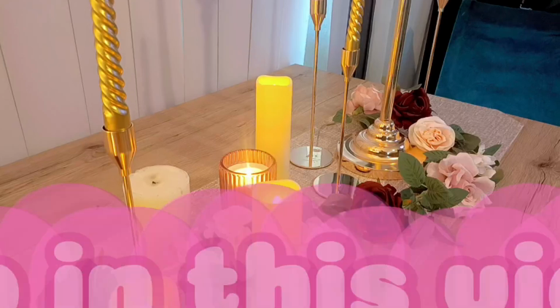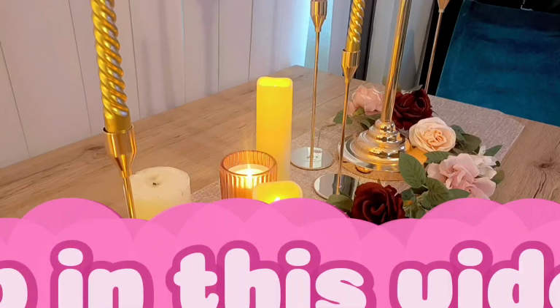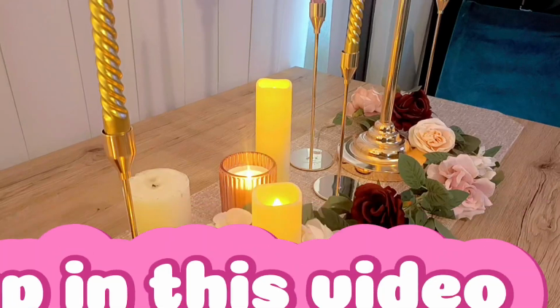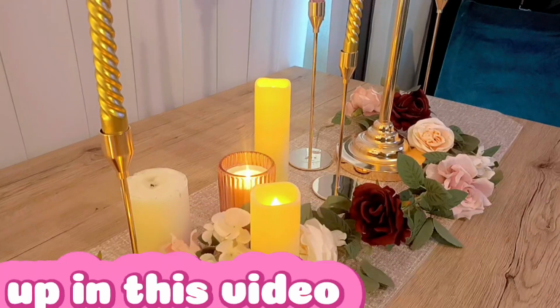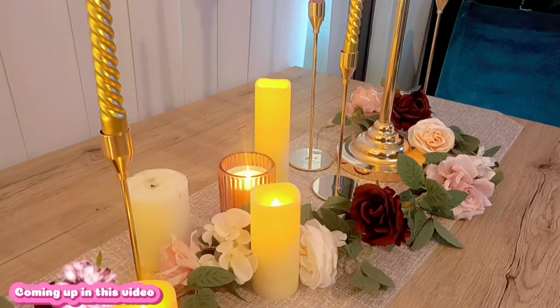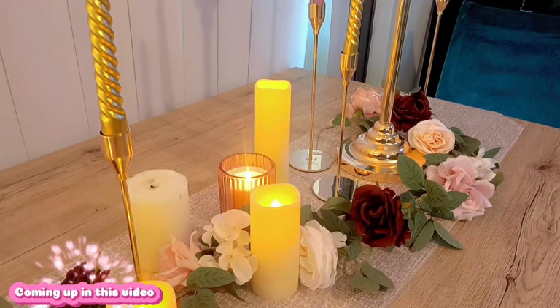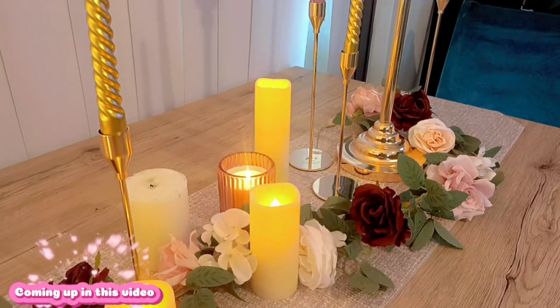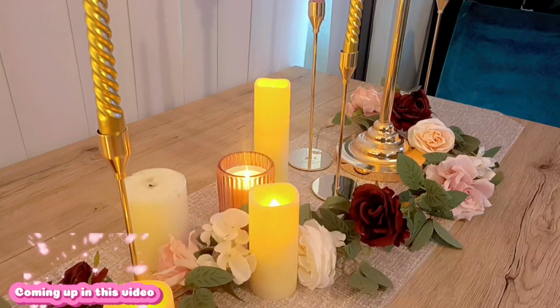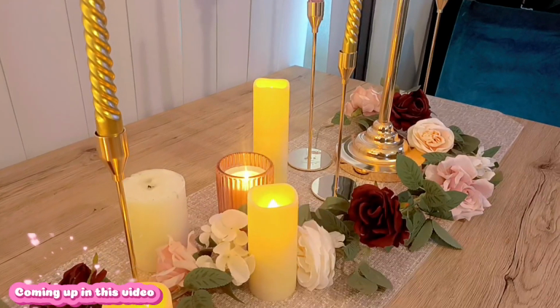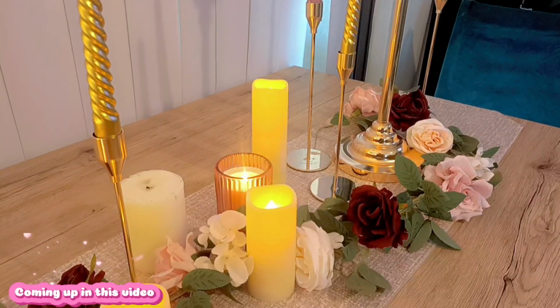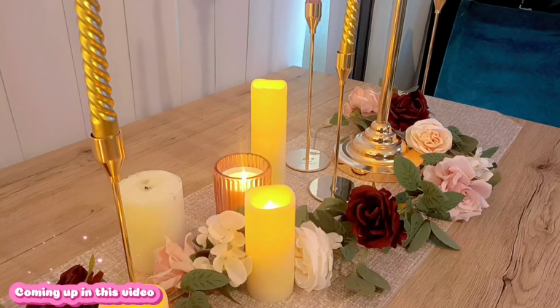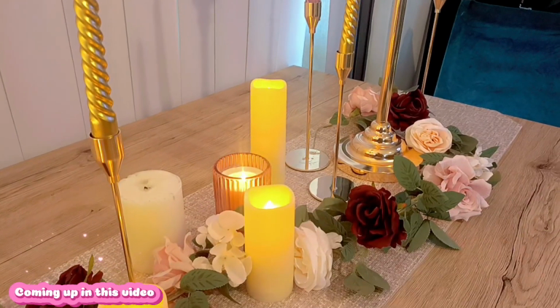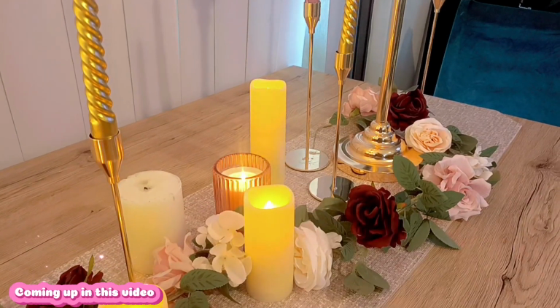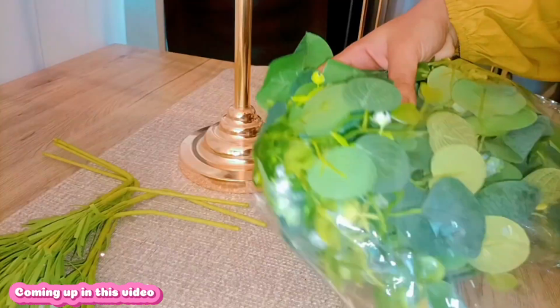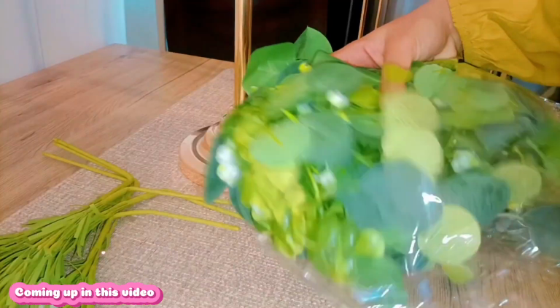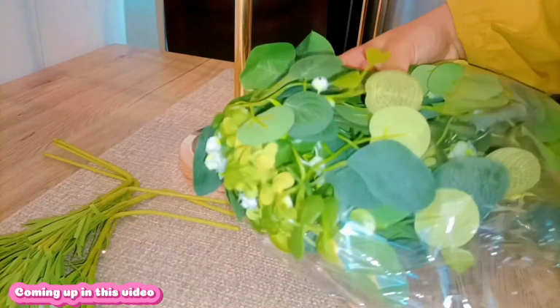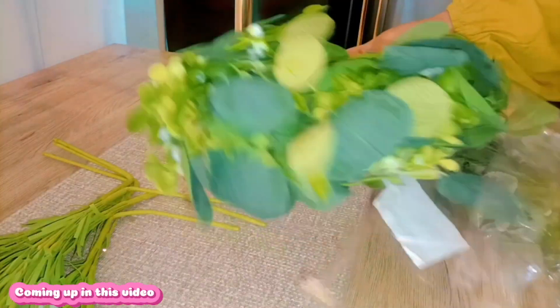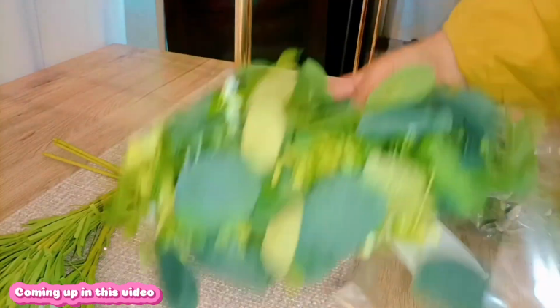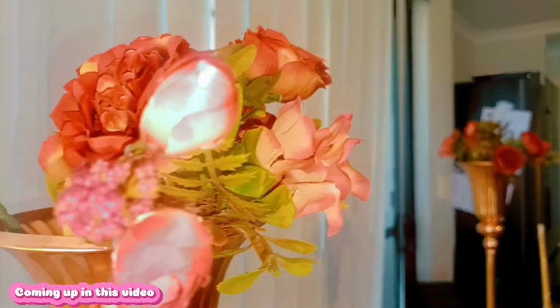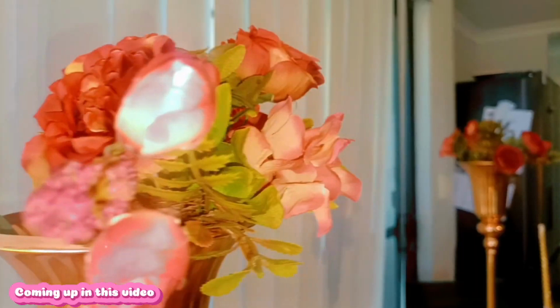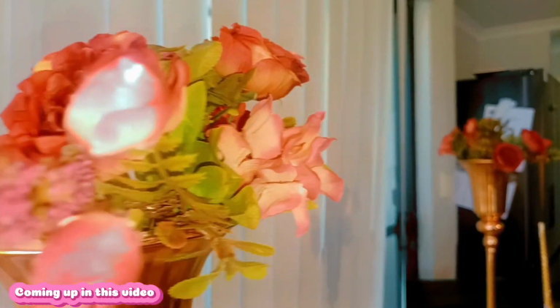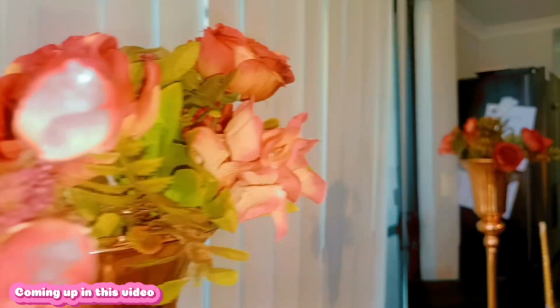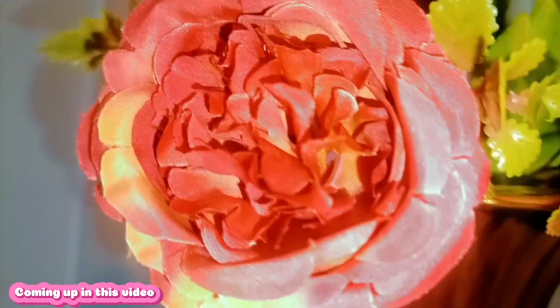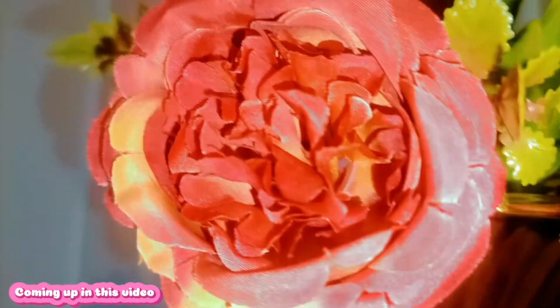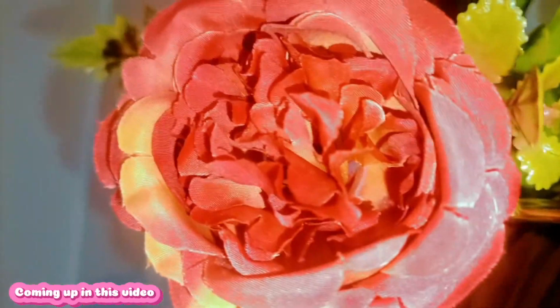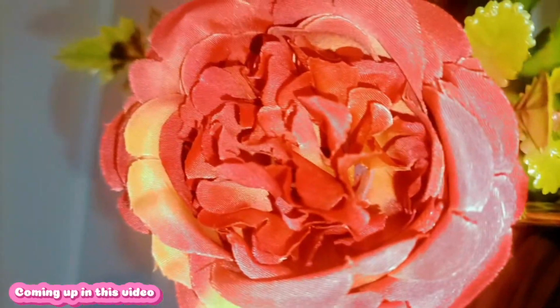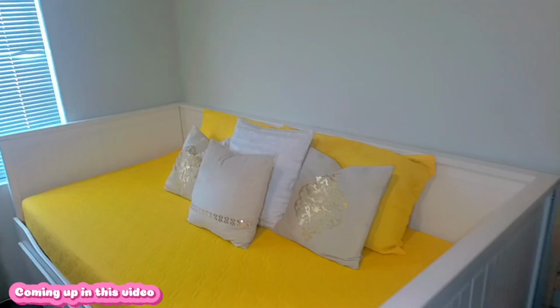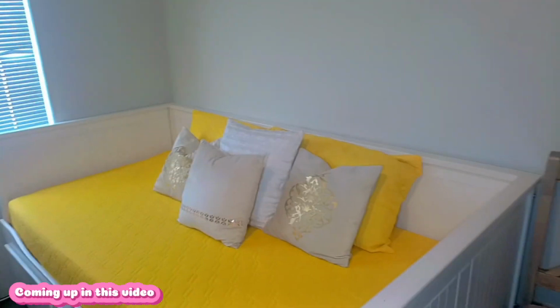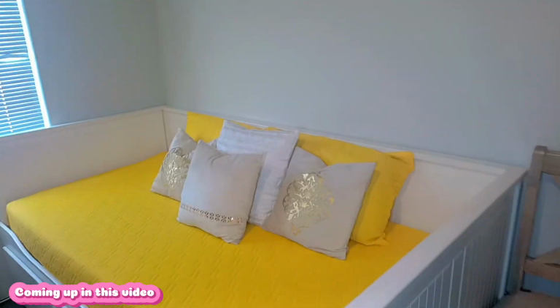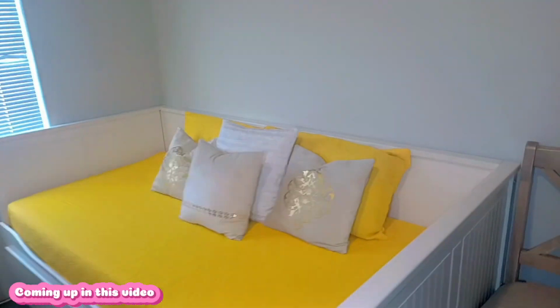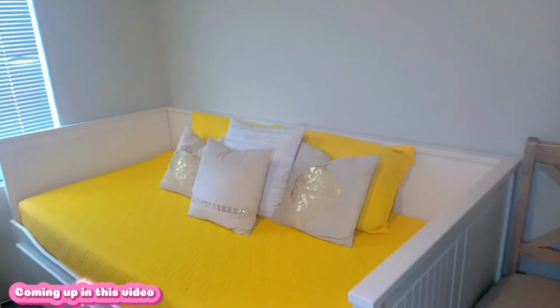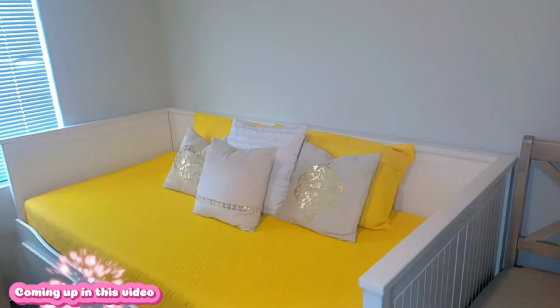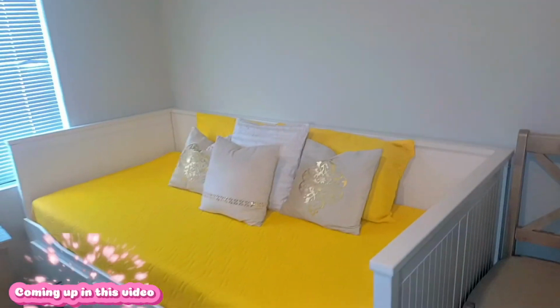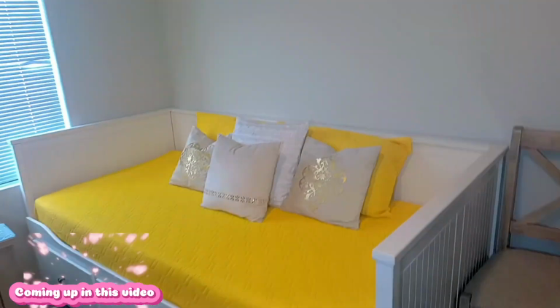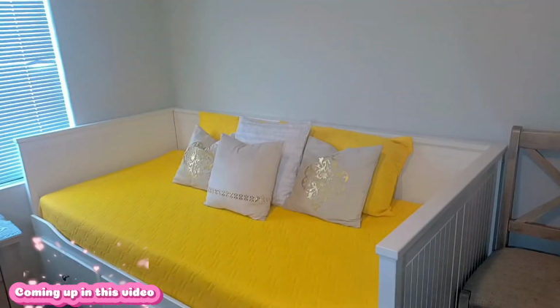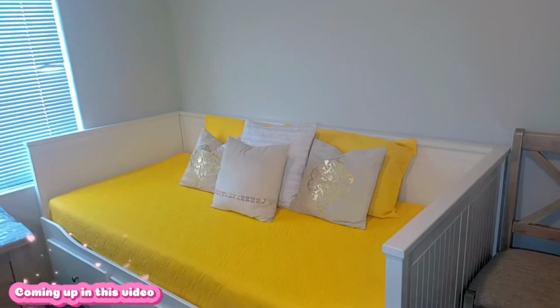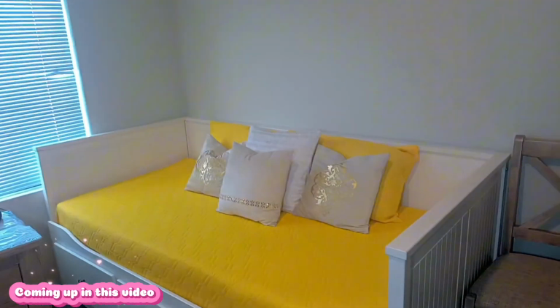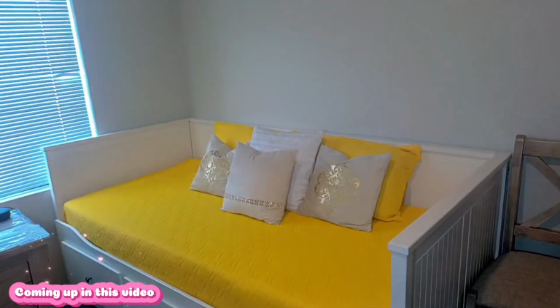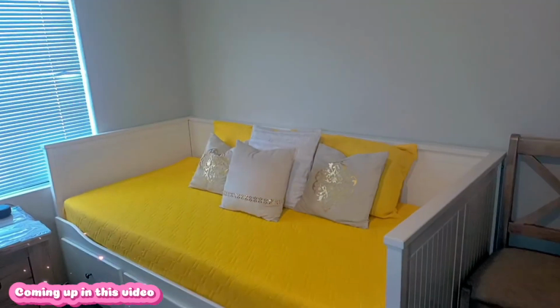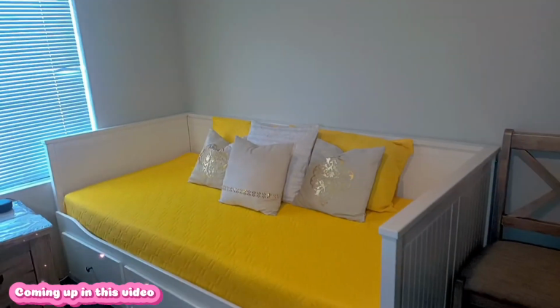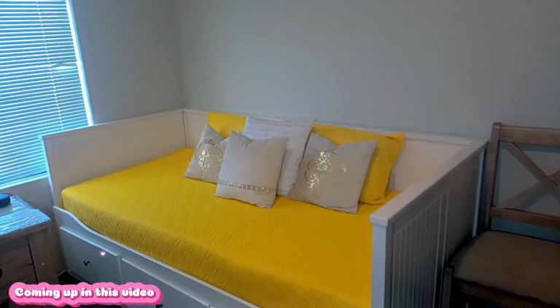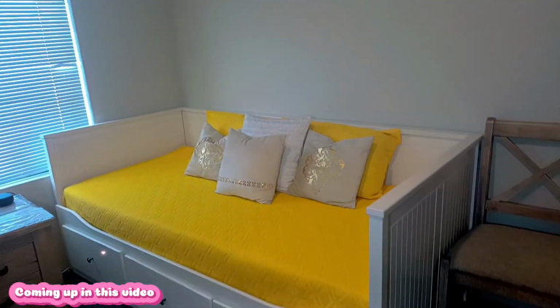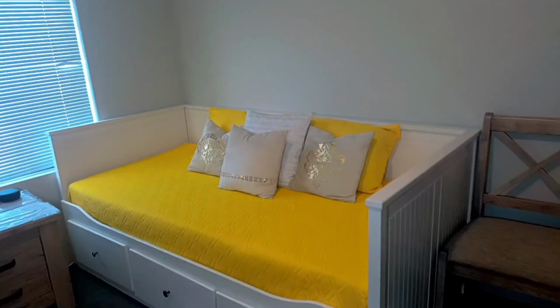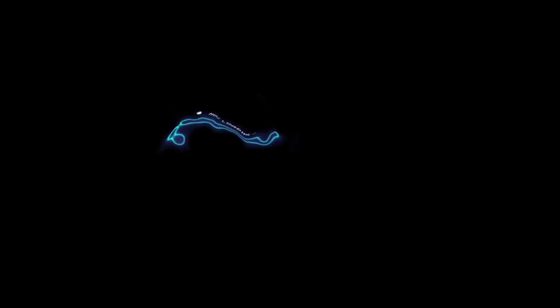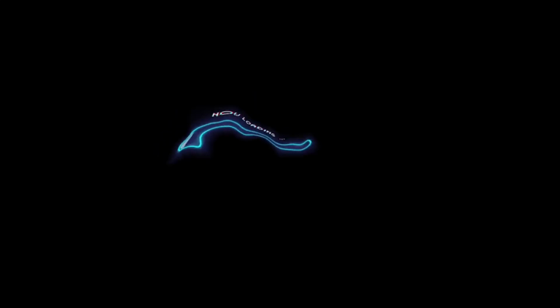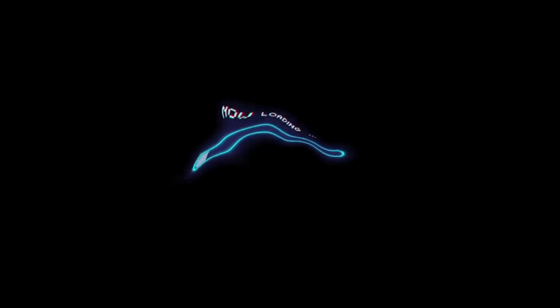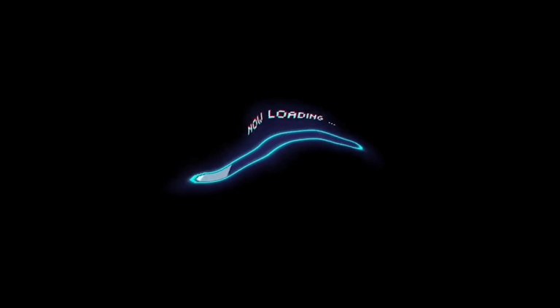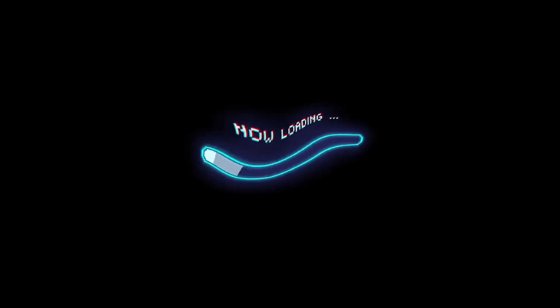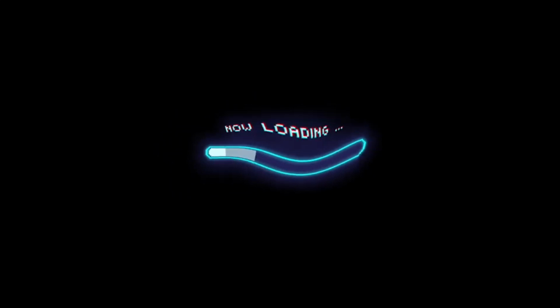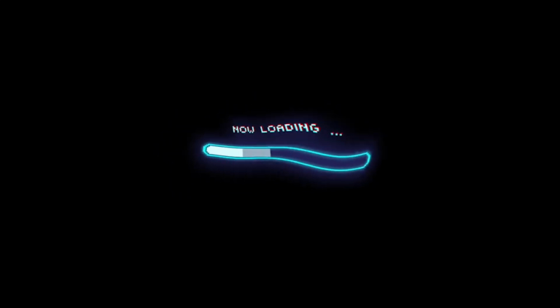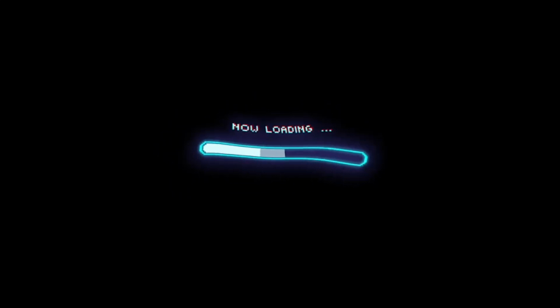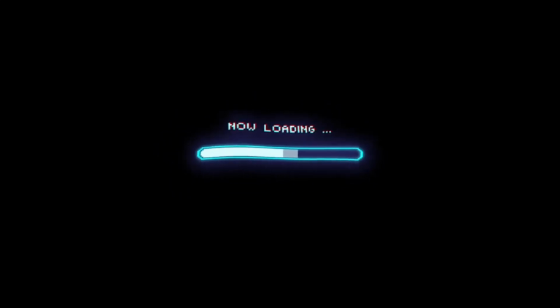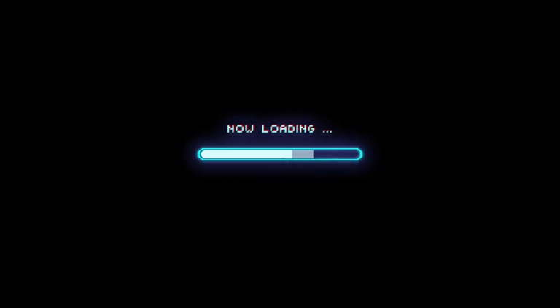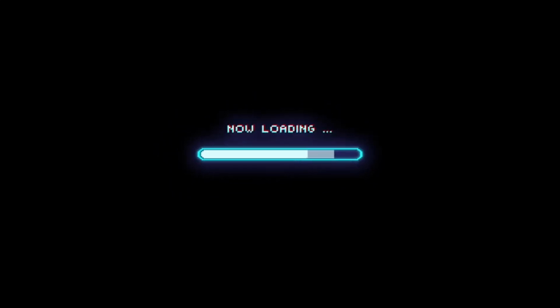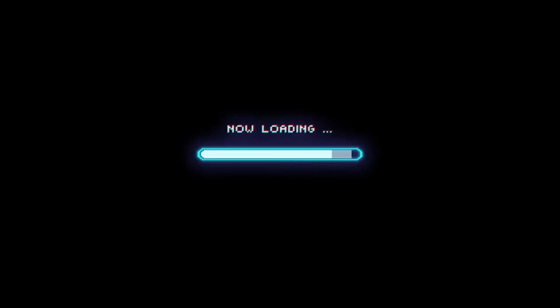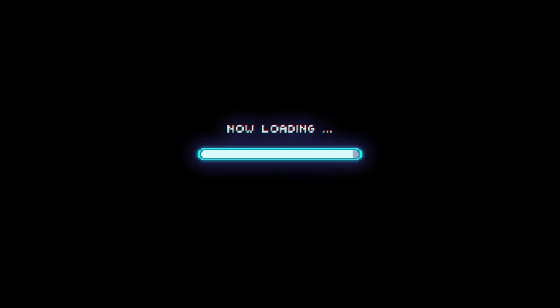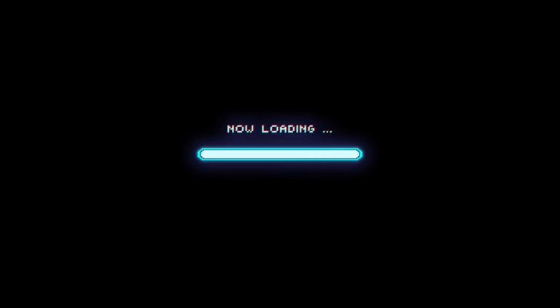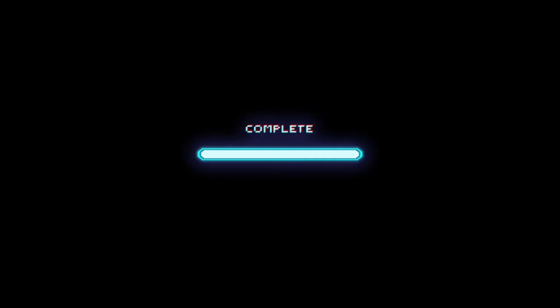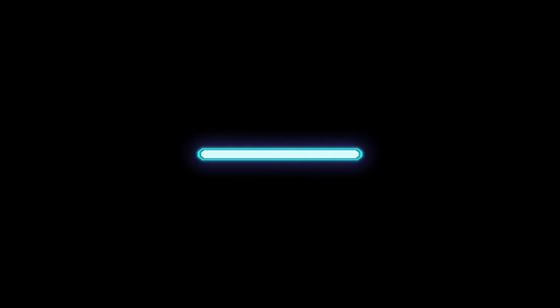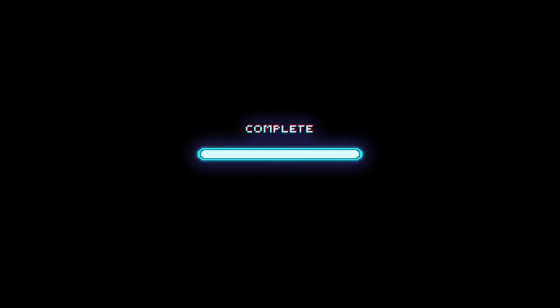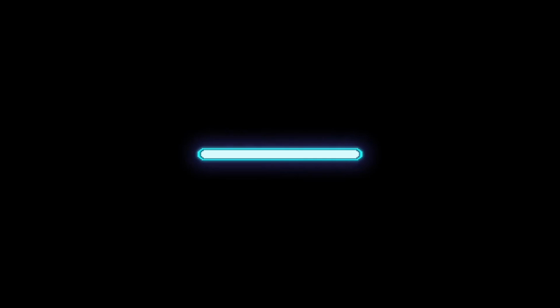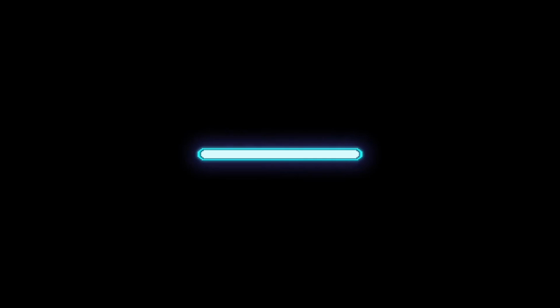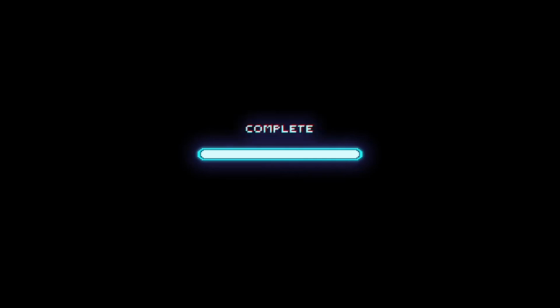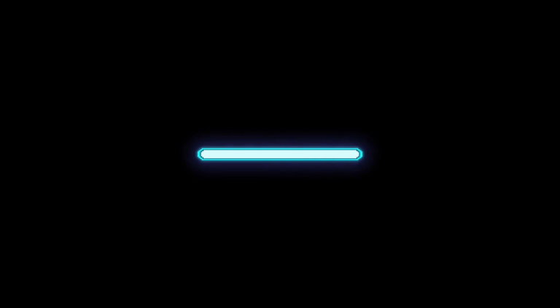In today's video, we're going to set up some decorations. Also, I'm going to give you a tour of my bedroom. Let's get started.